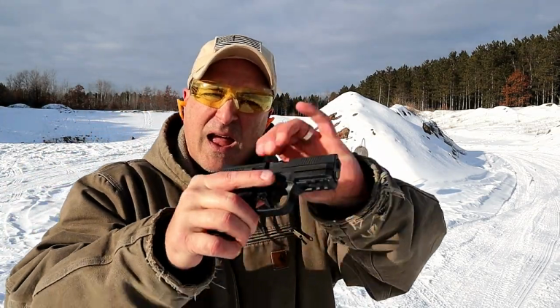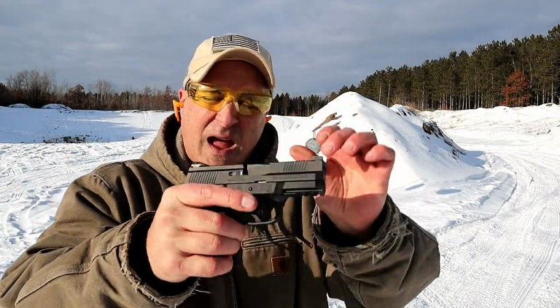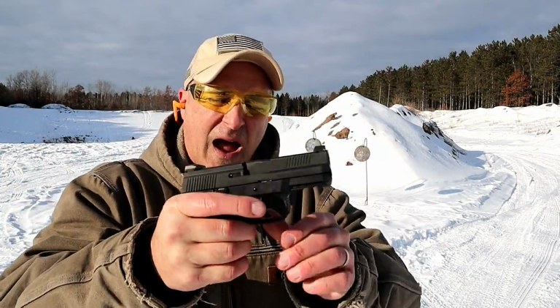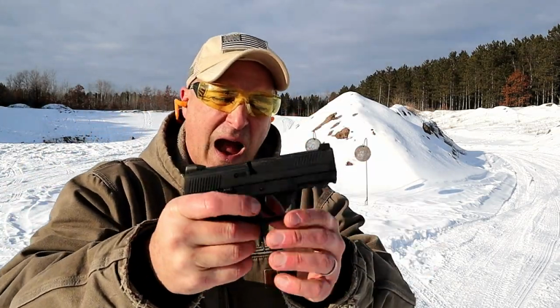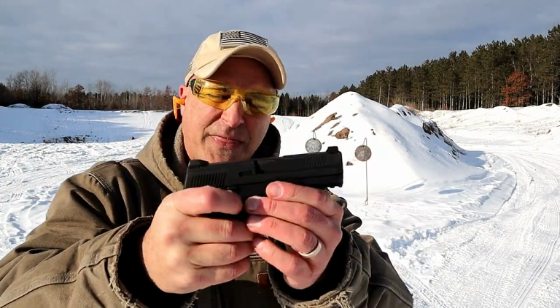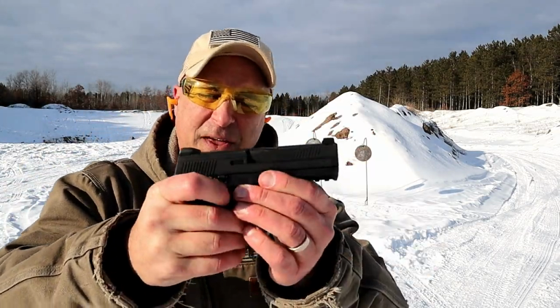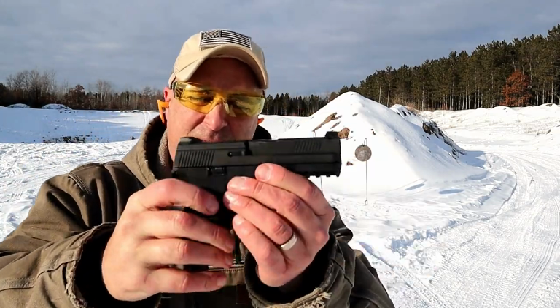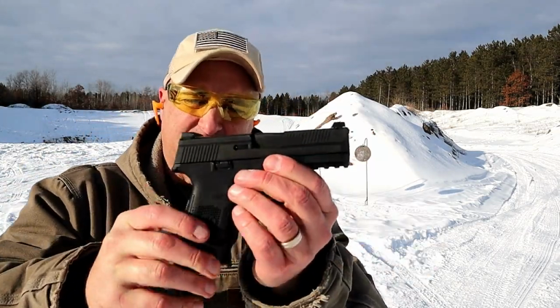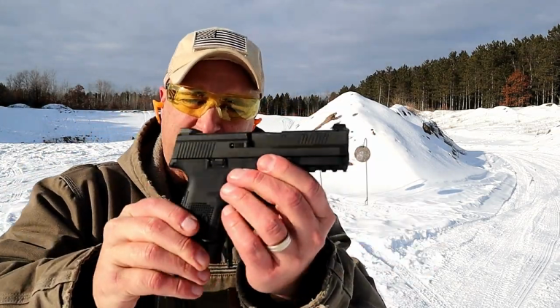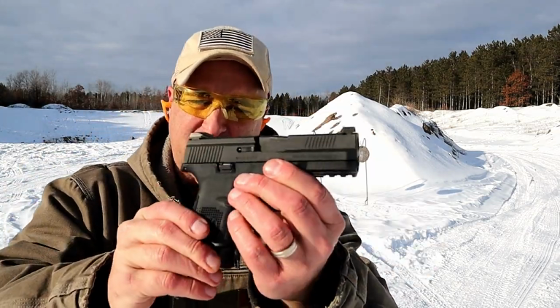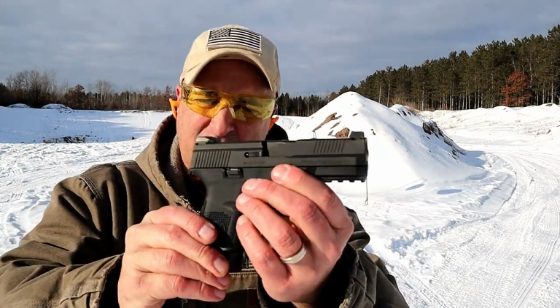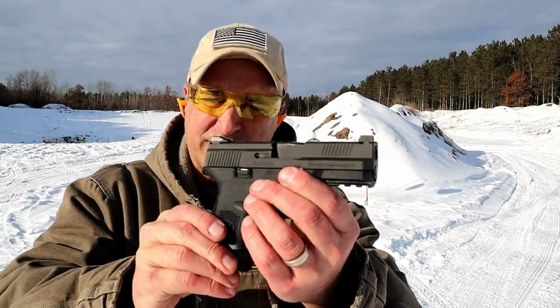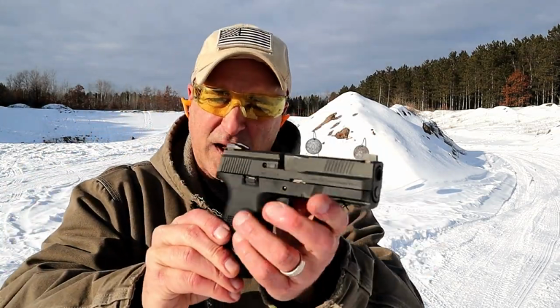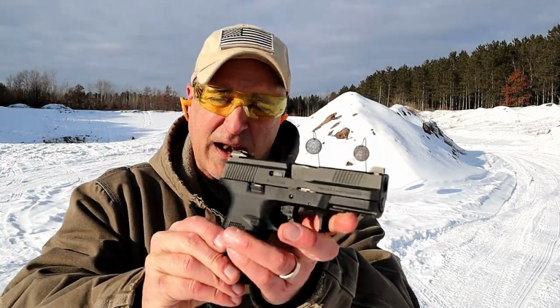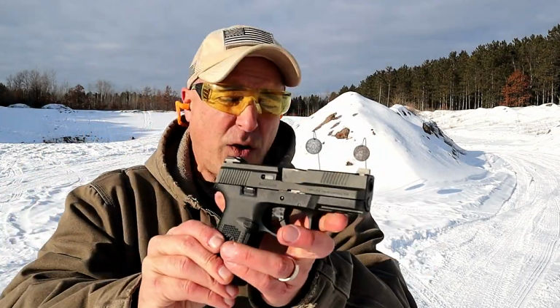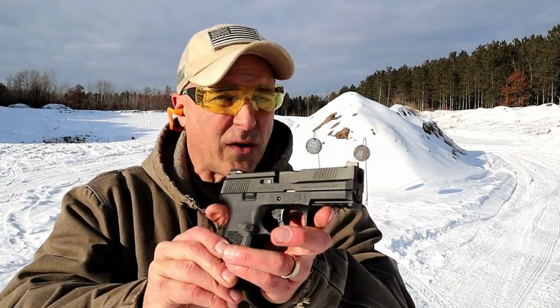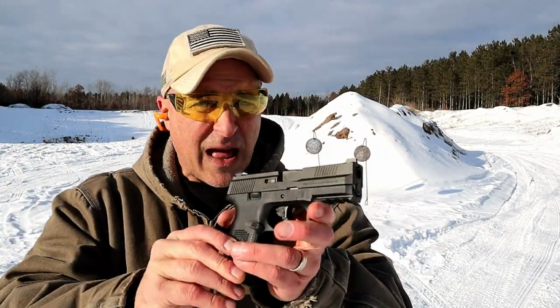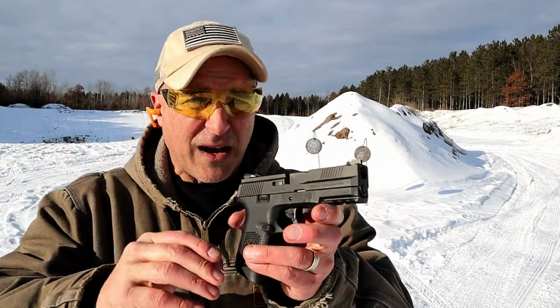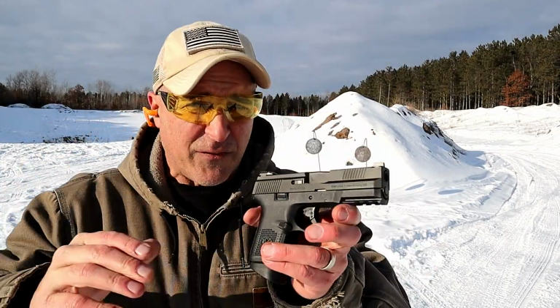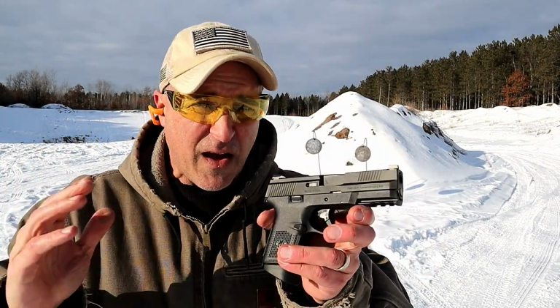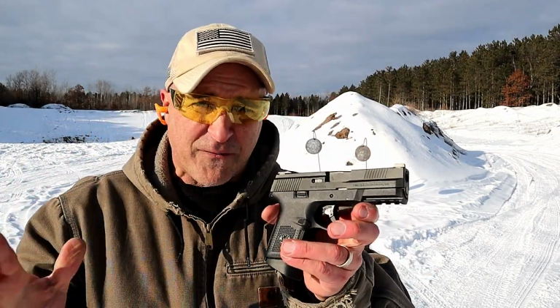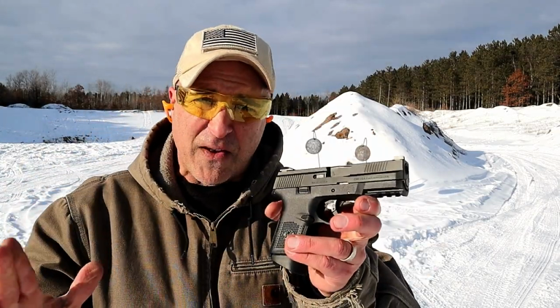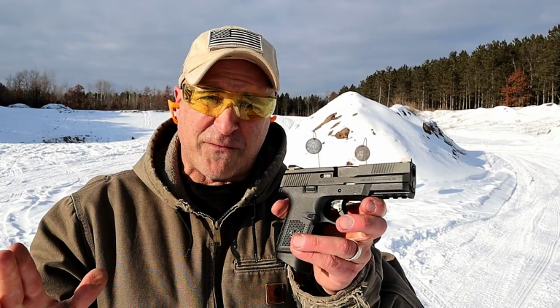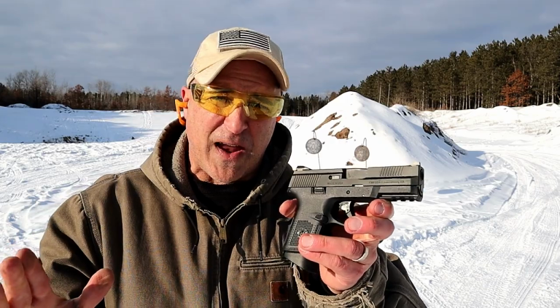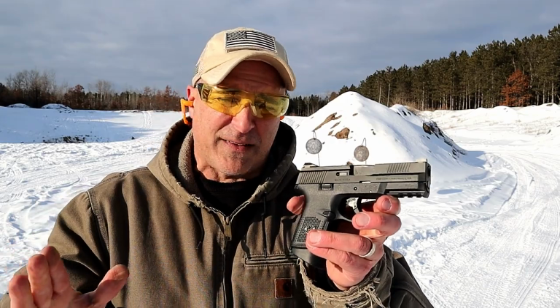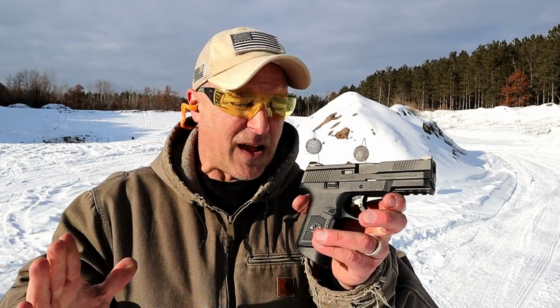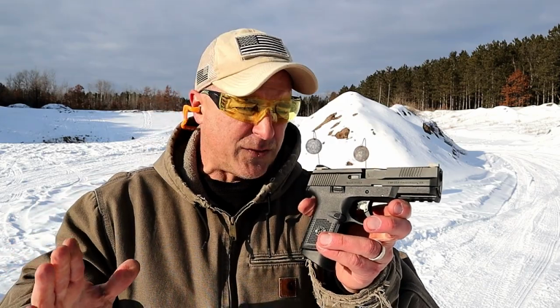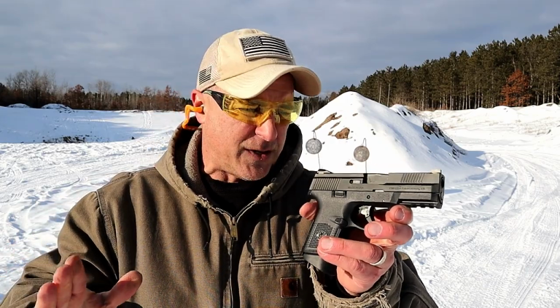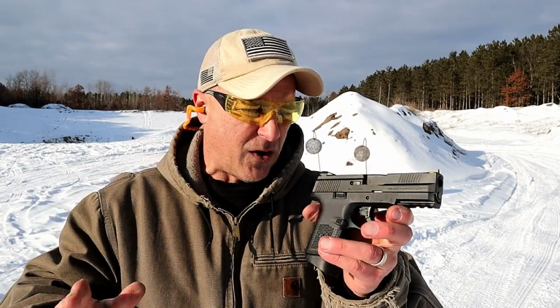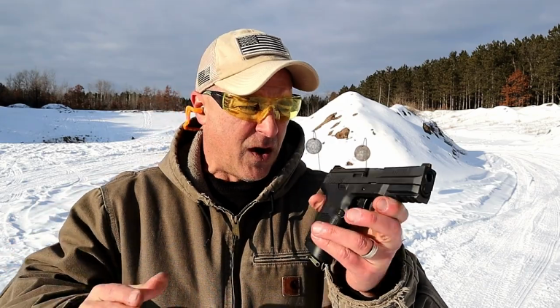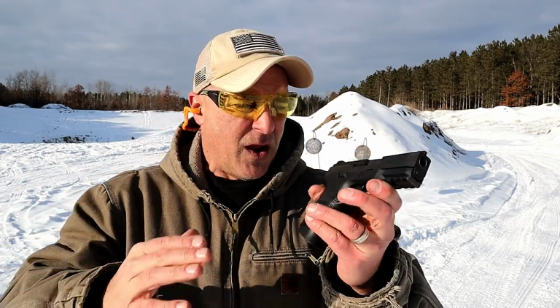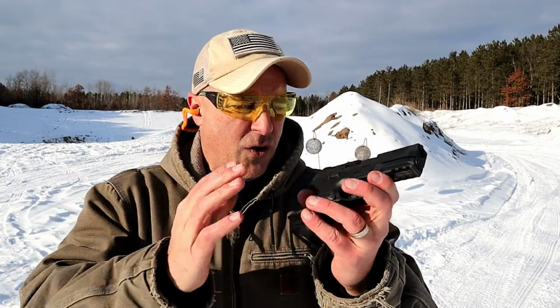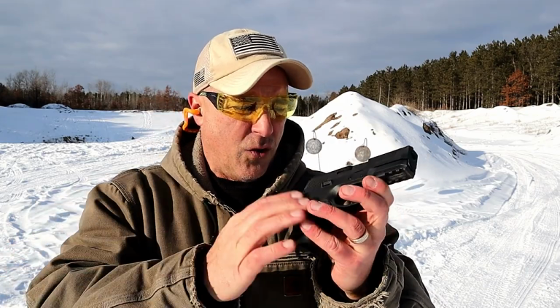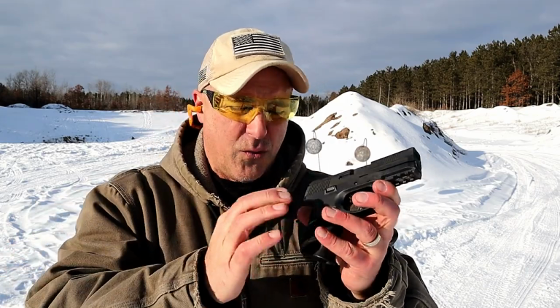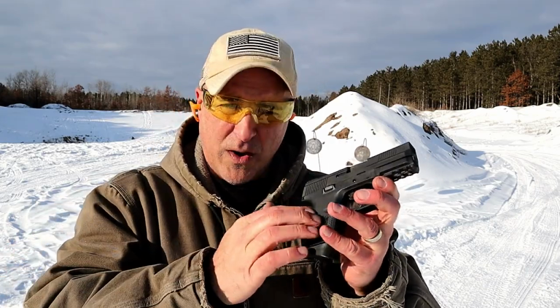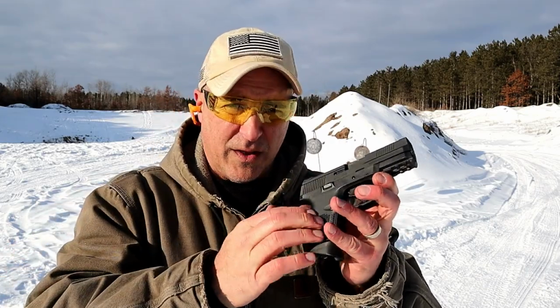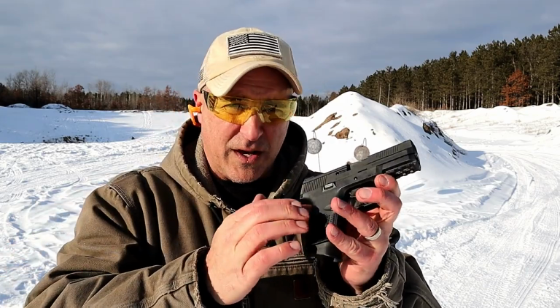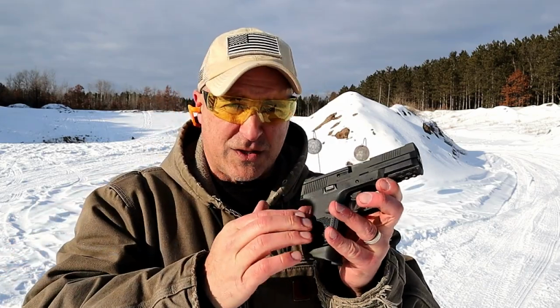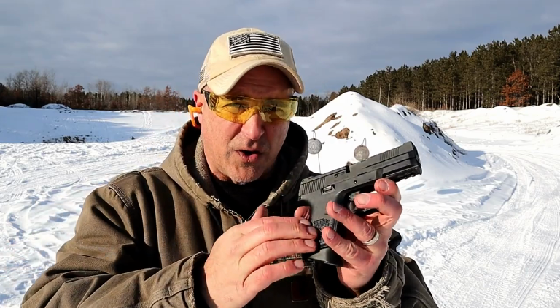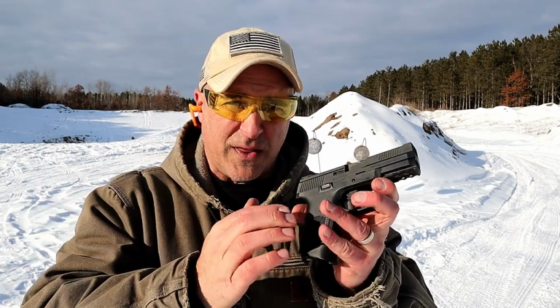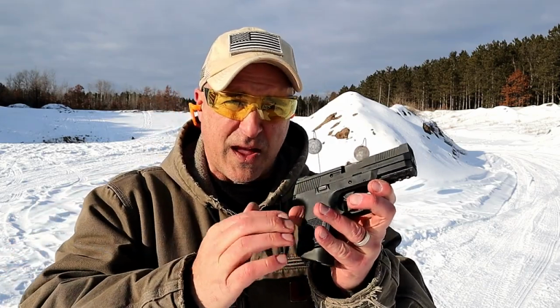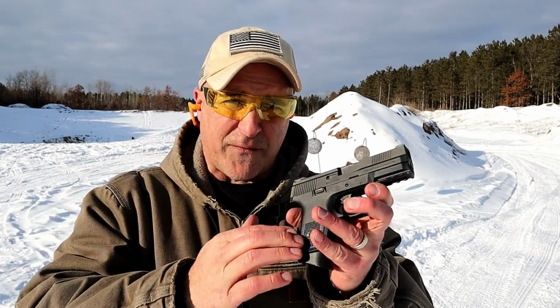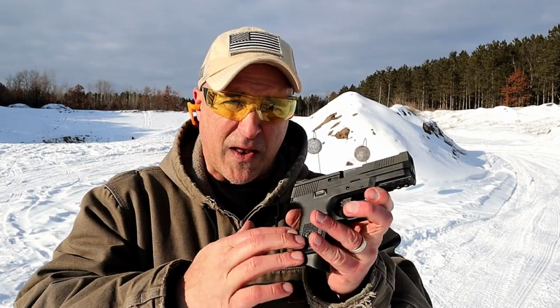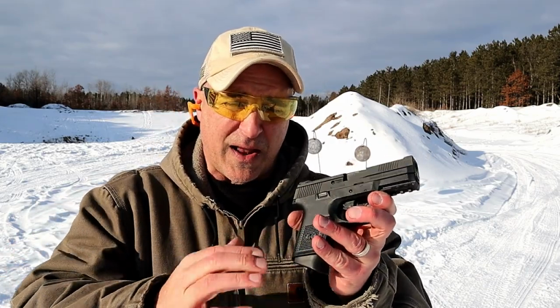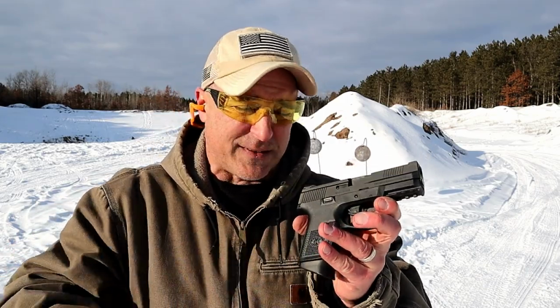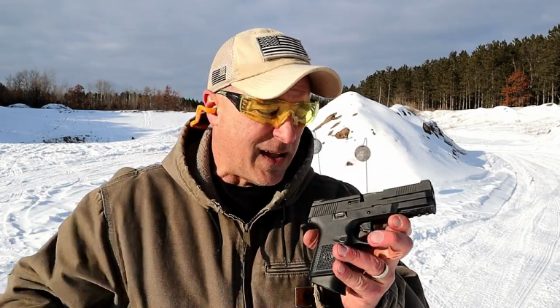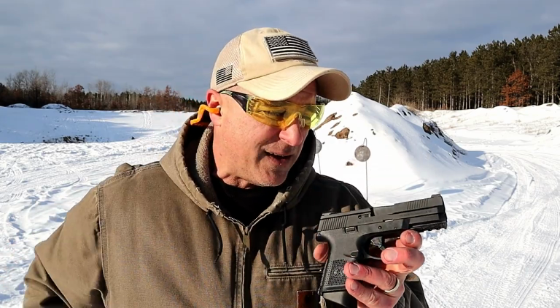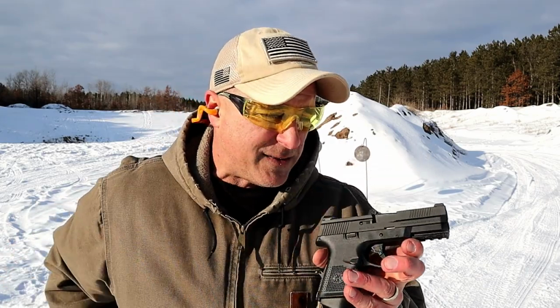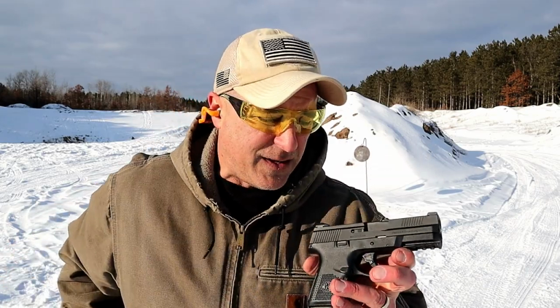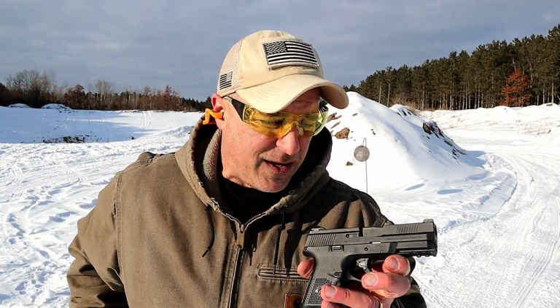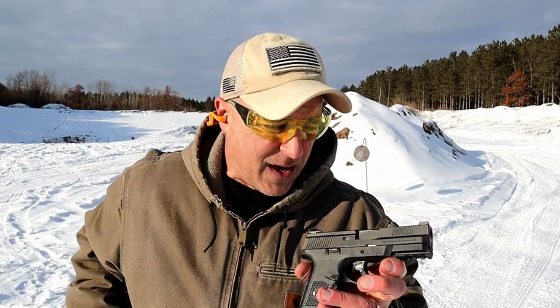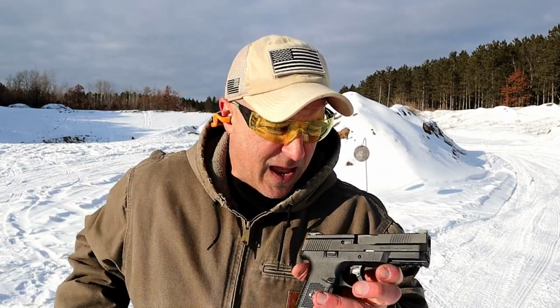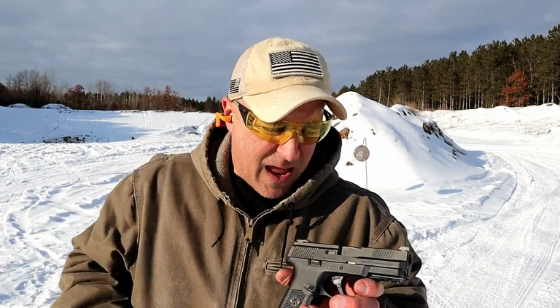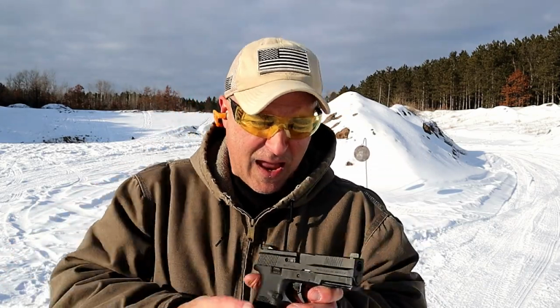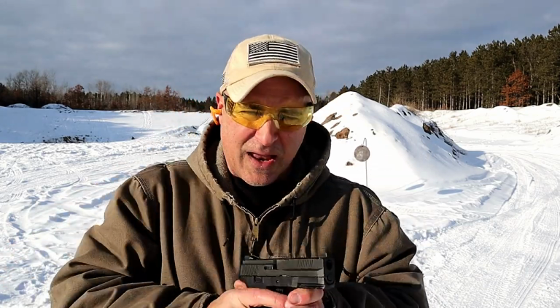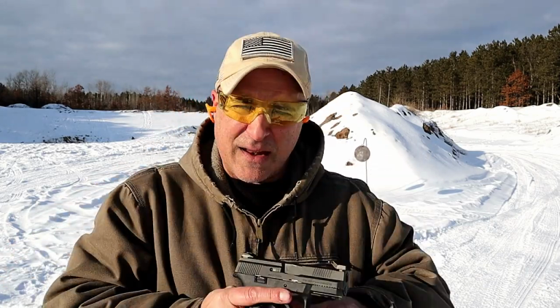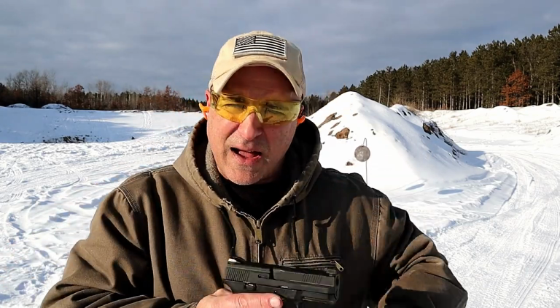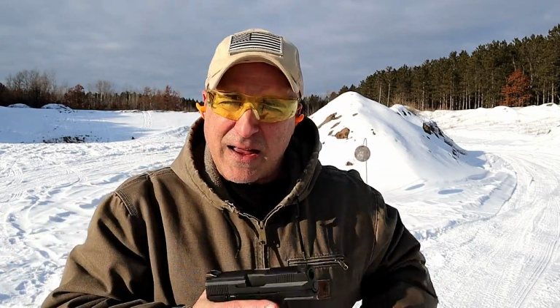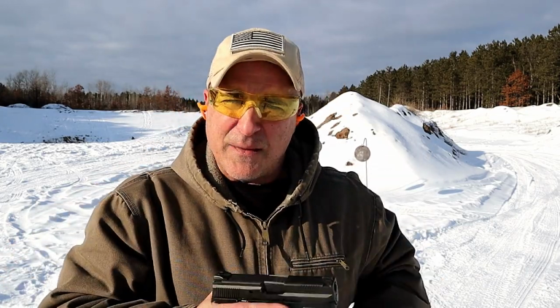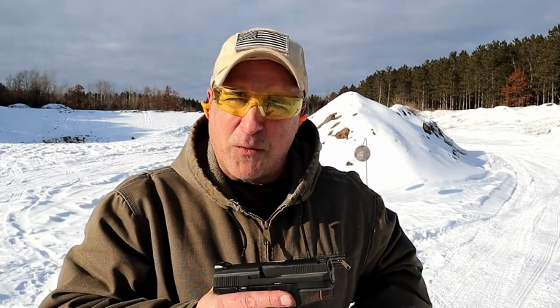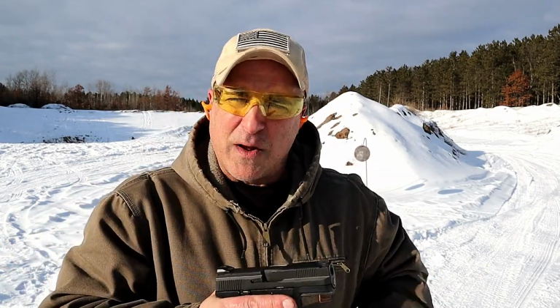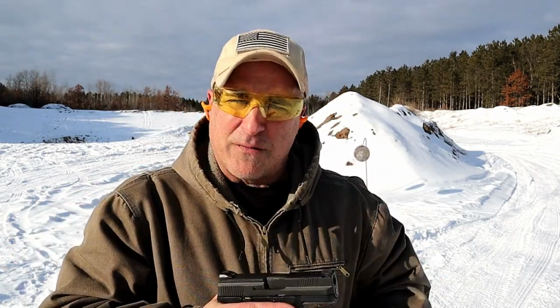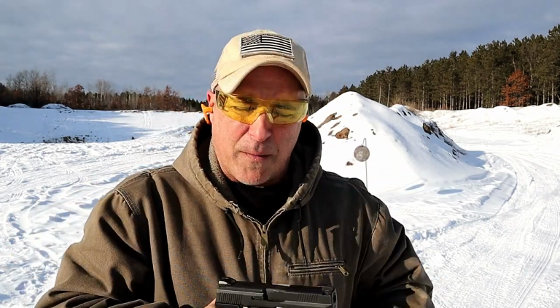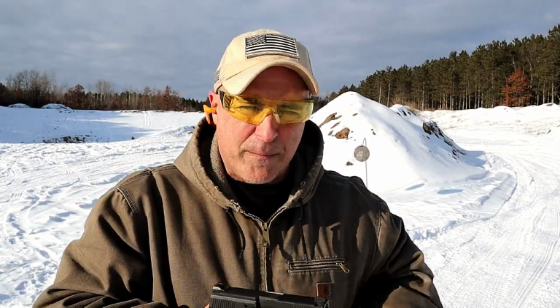I think this is a nice gun. I know a lot of FN fans out there who really enjoy the FNS 9C, and I am one of them.